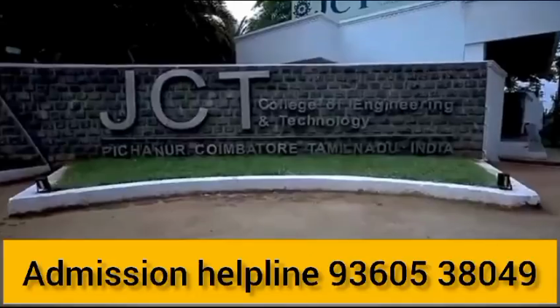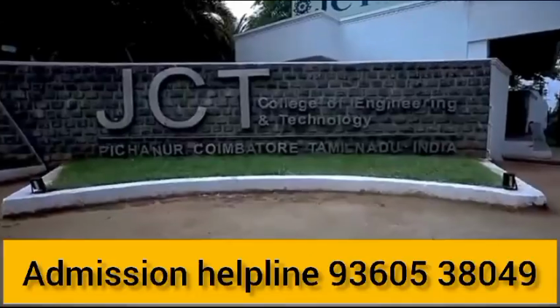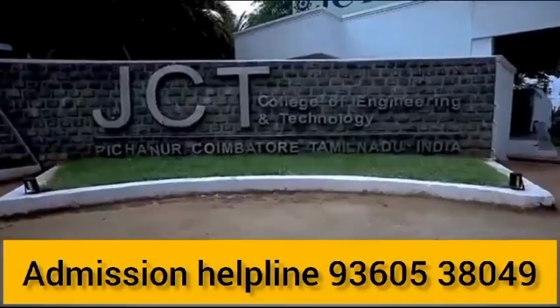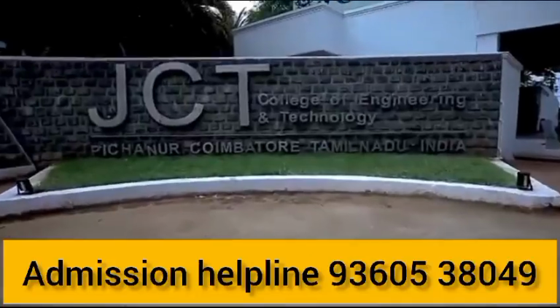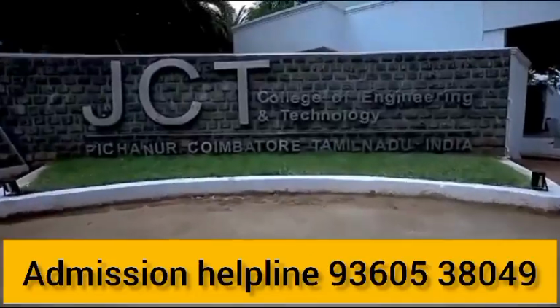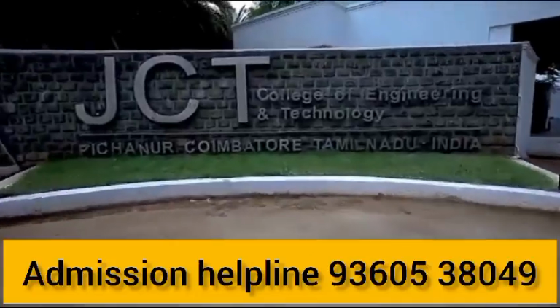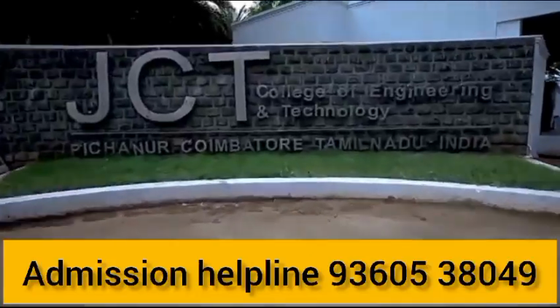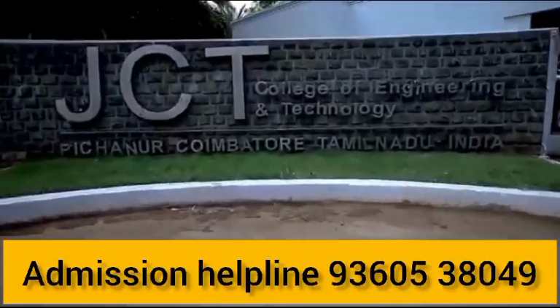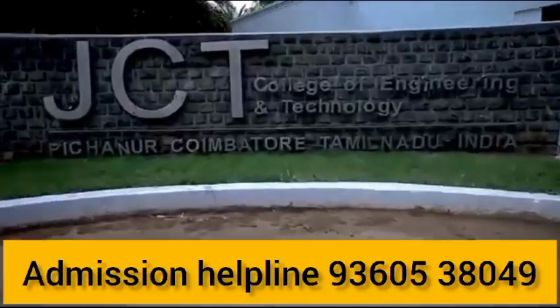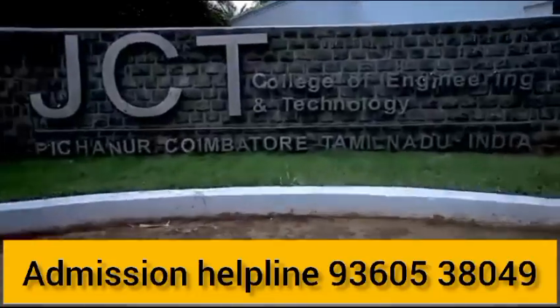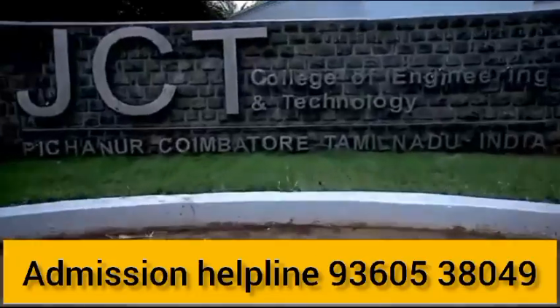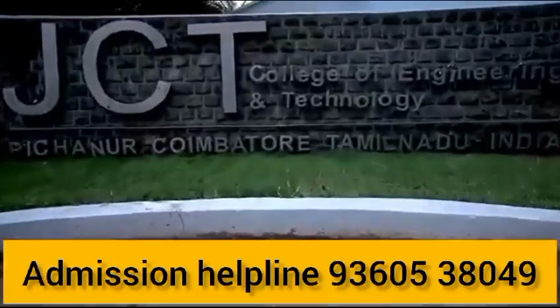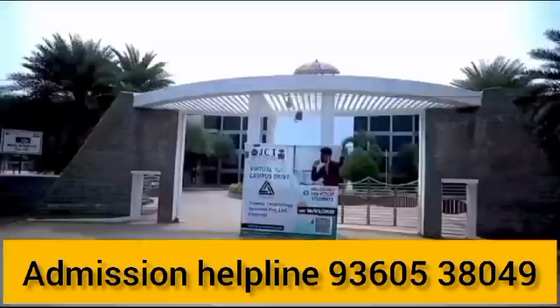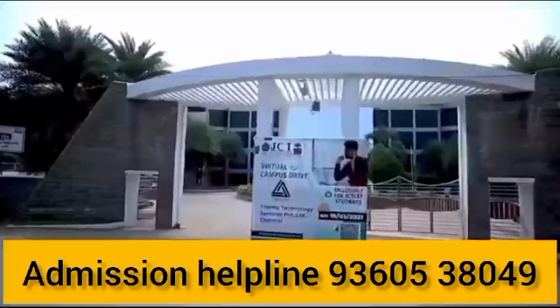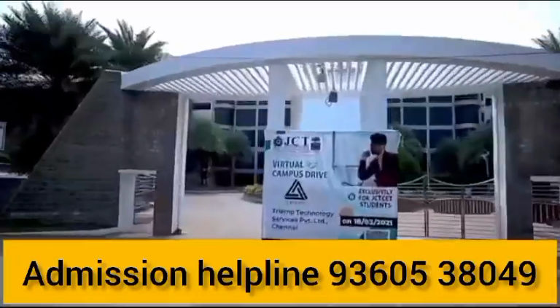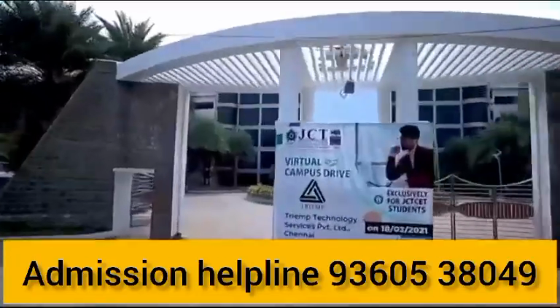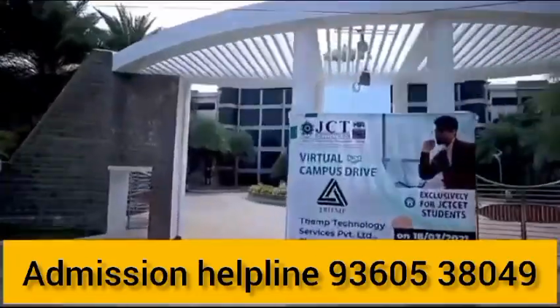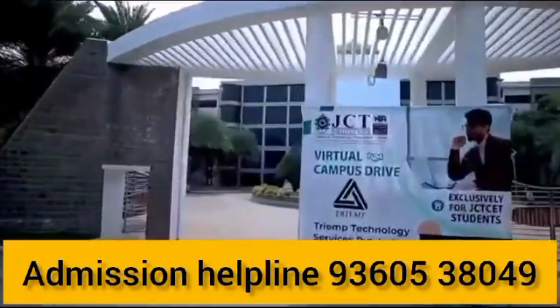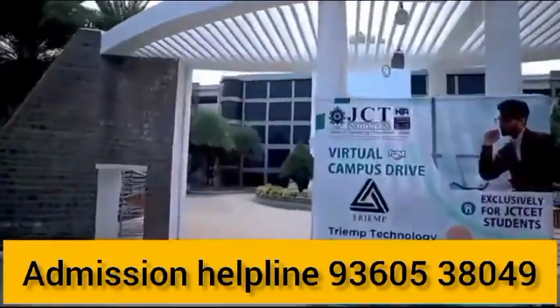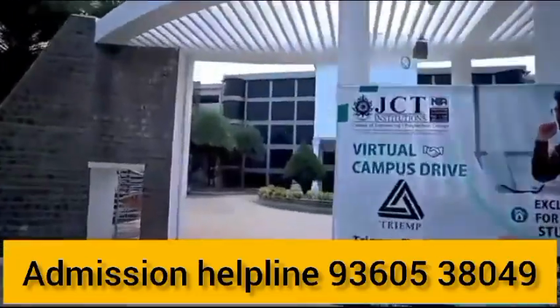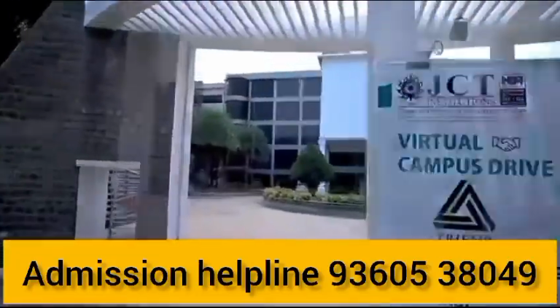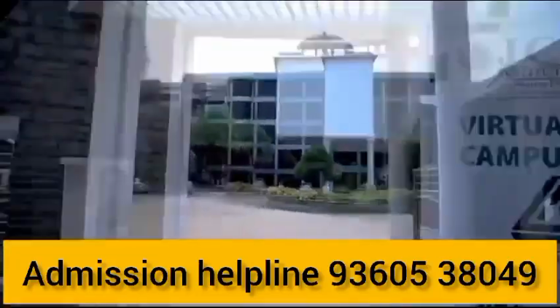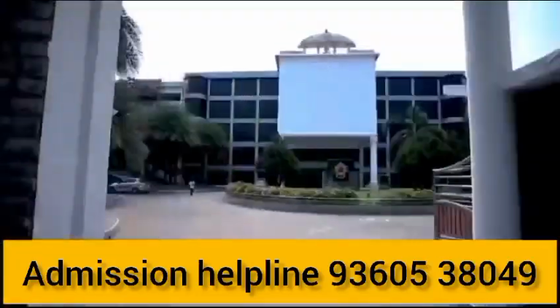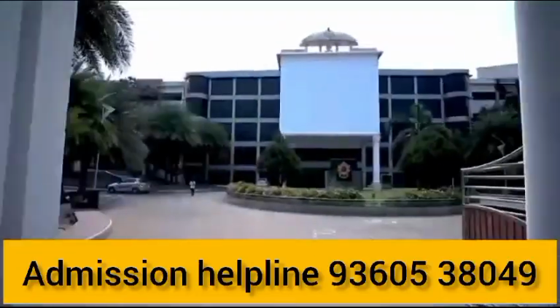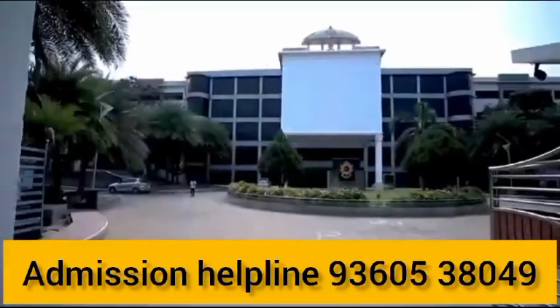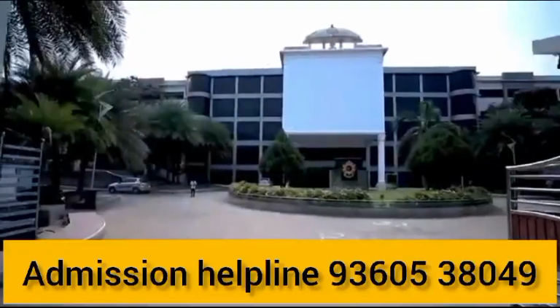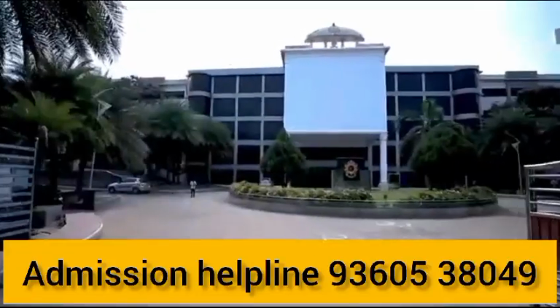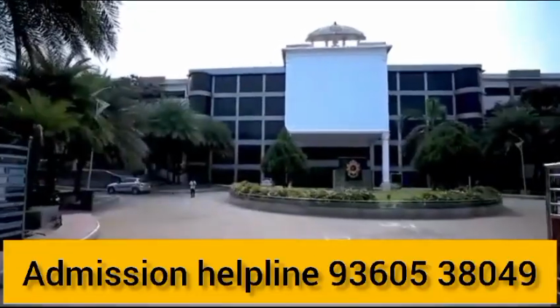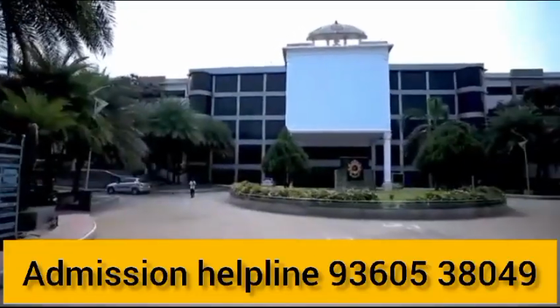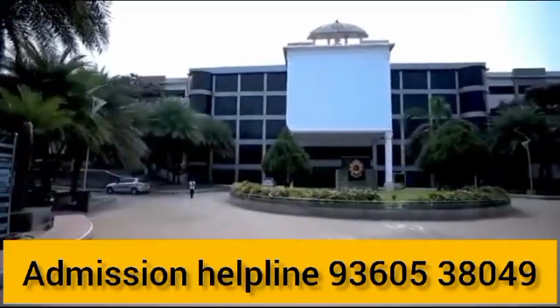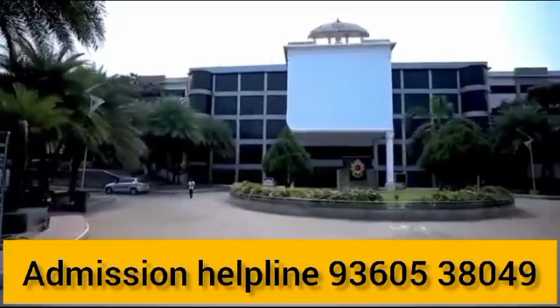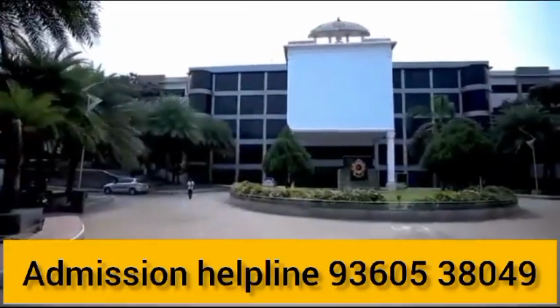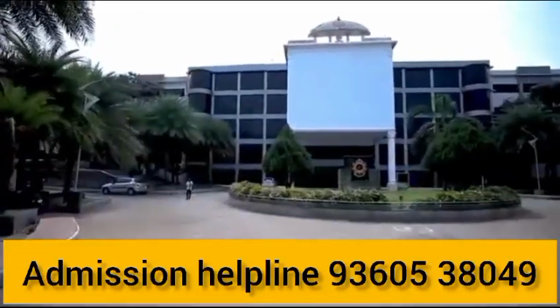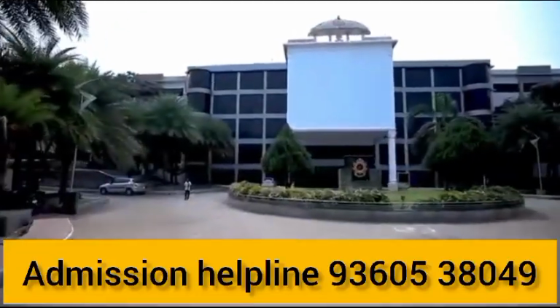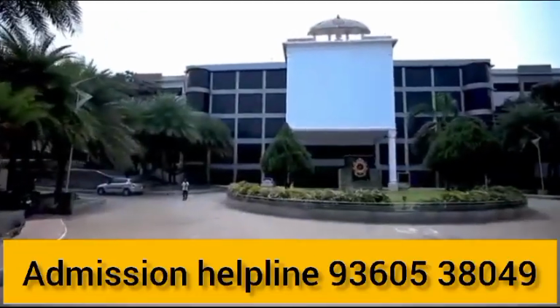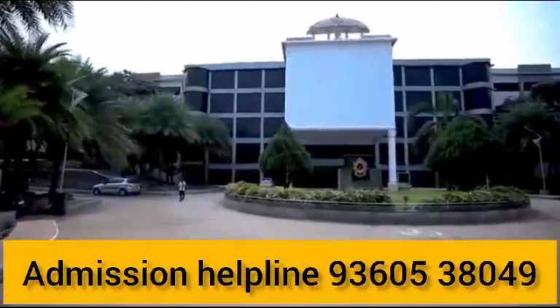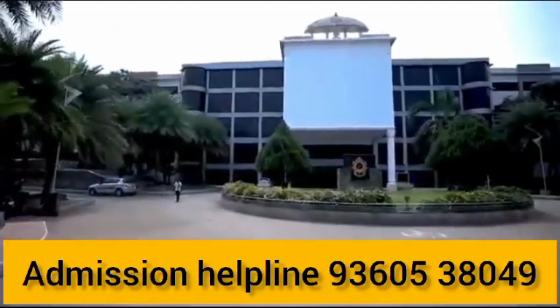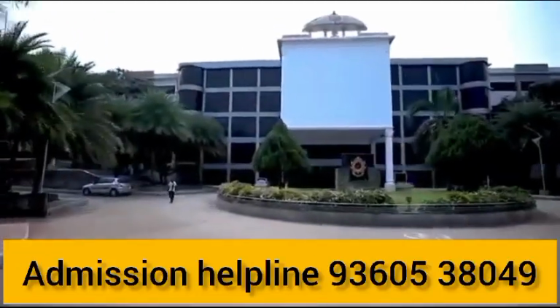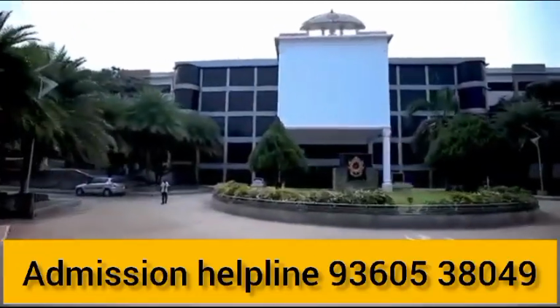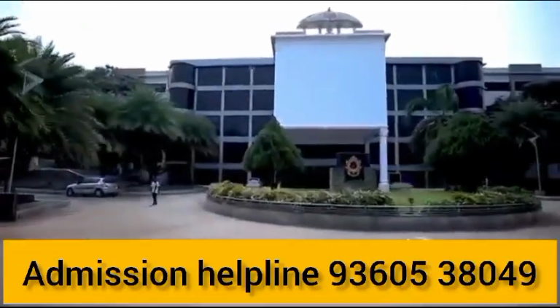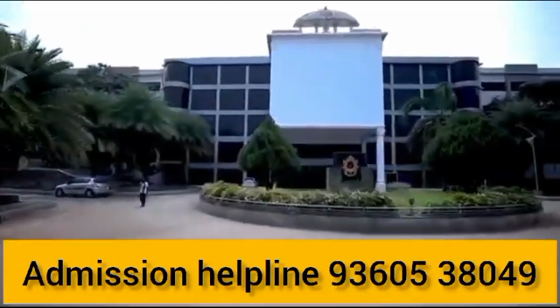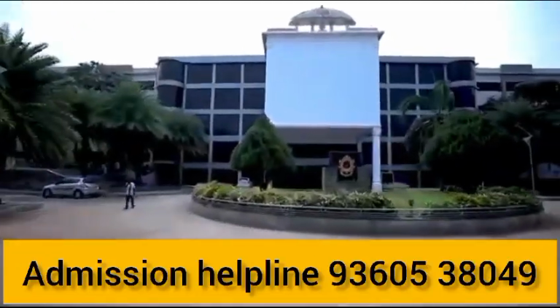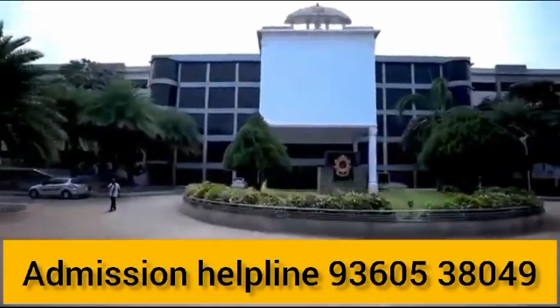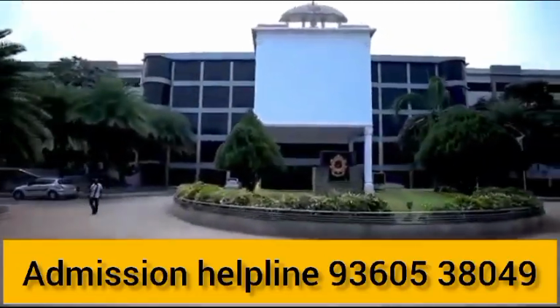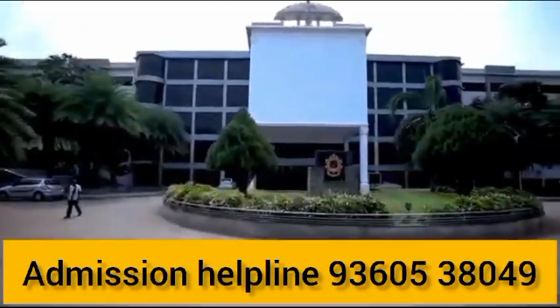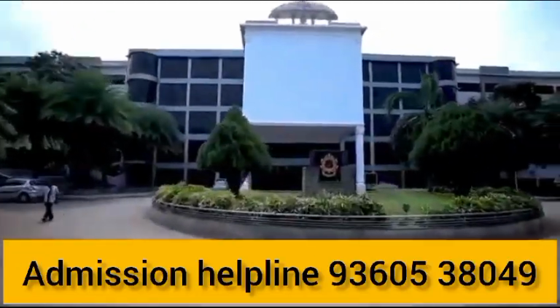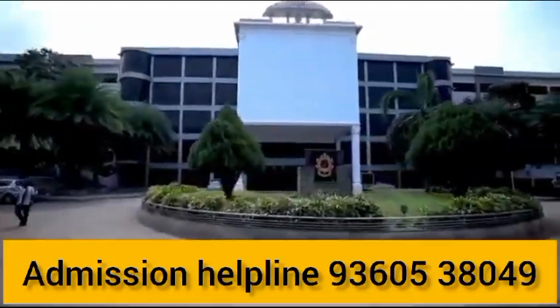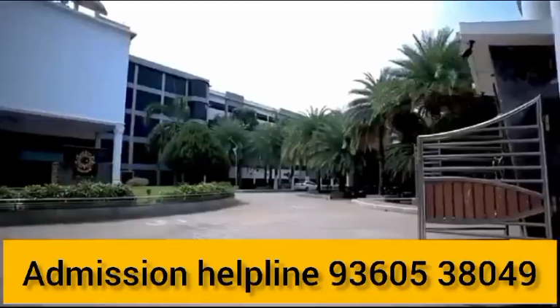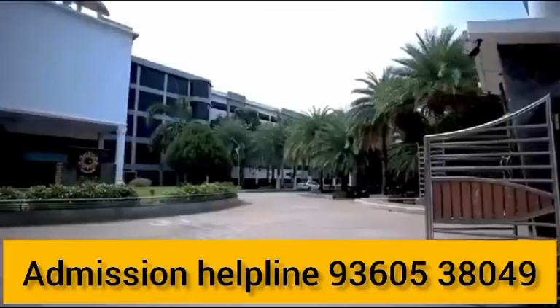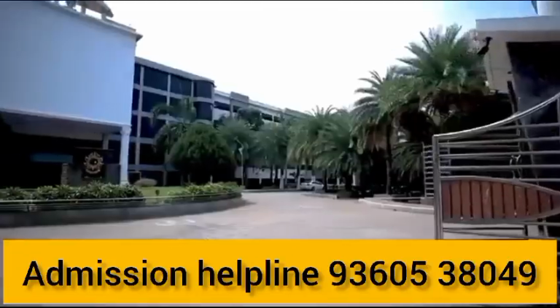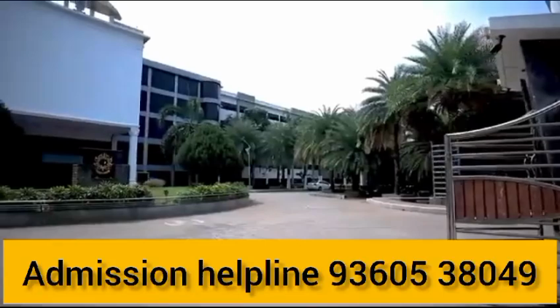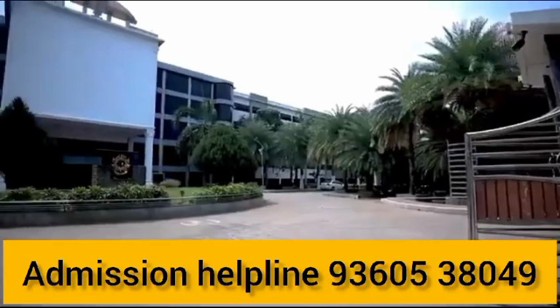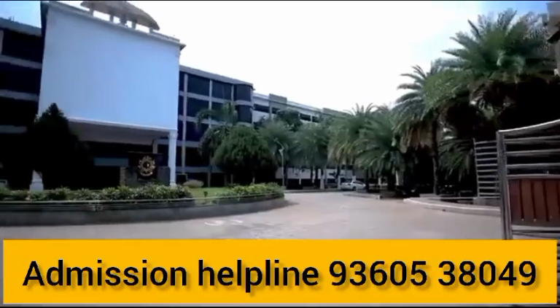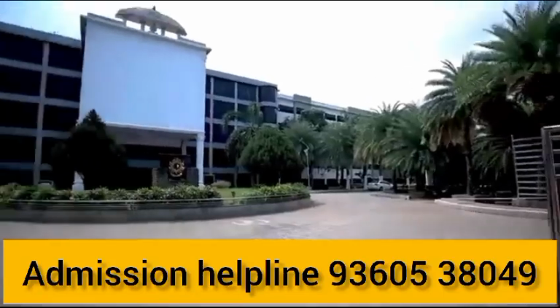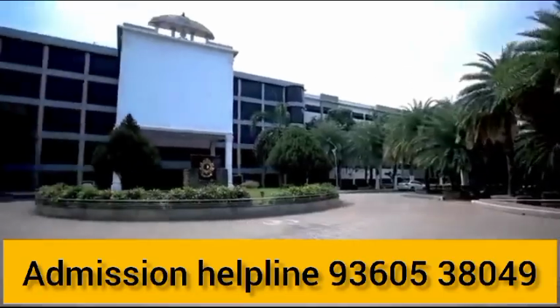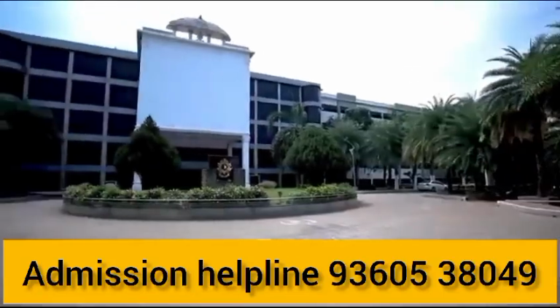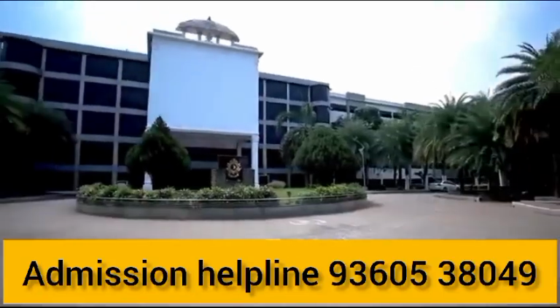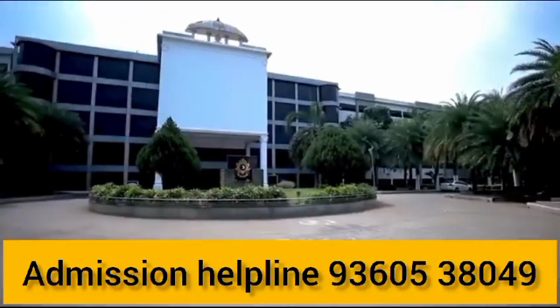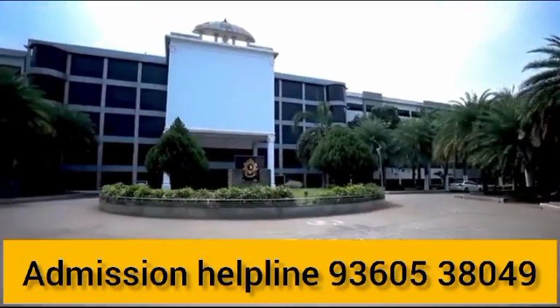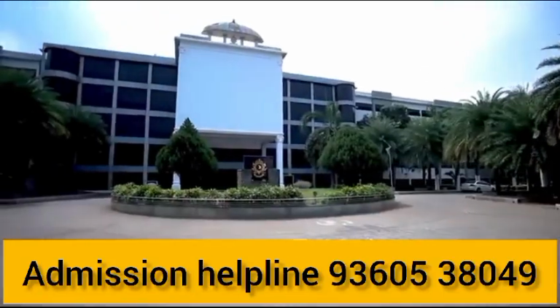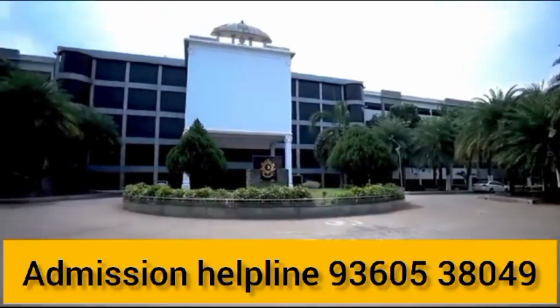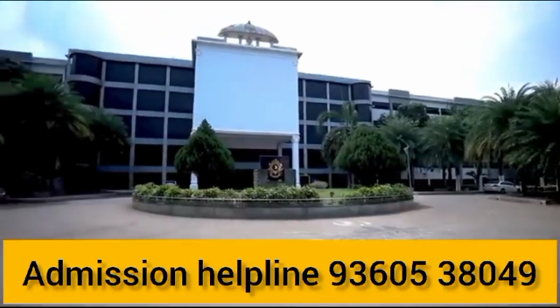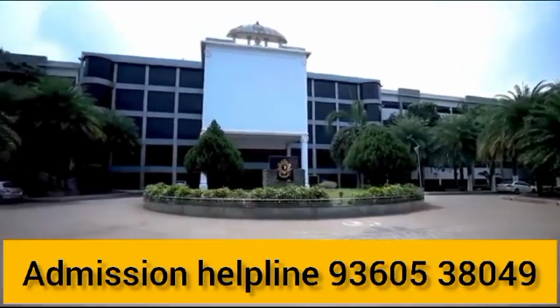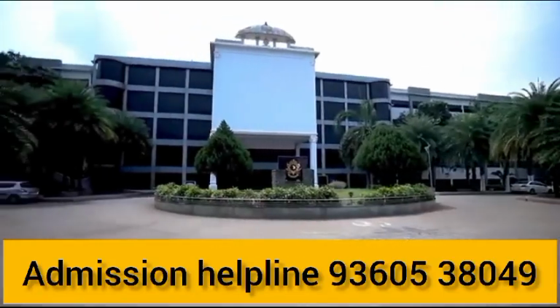Hello students! In this video, let's talk about JCT College of Engineering Technology. In this college,